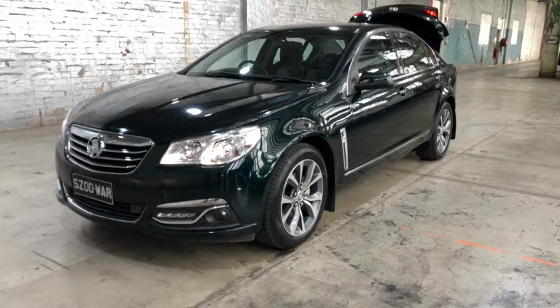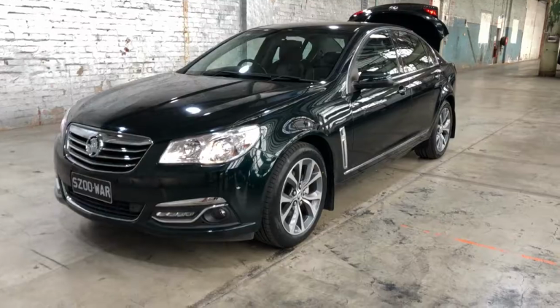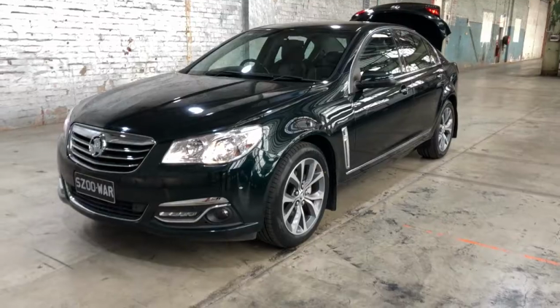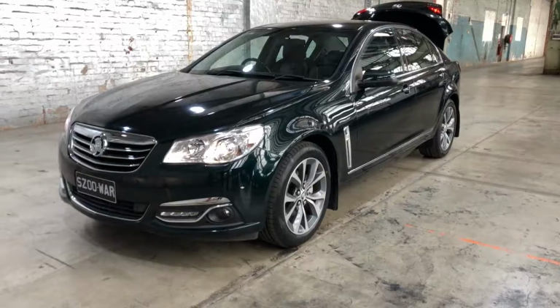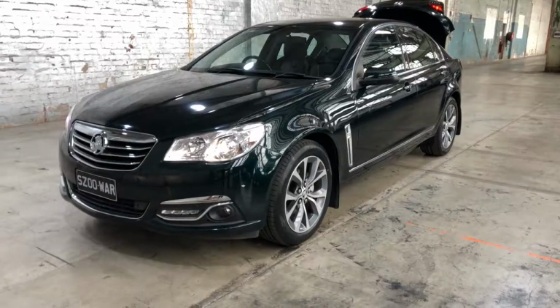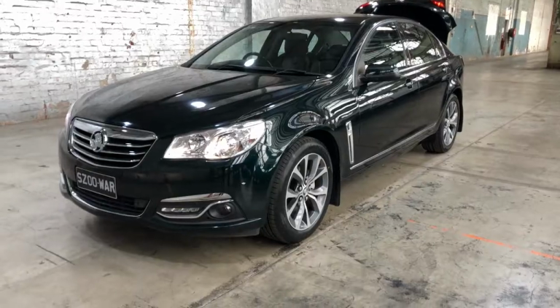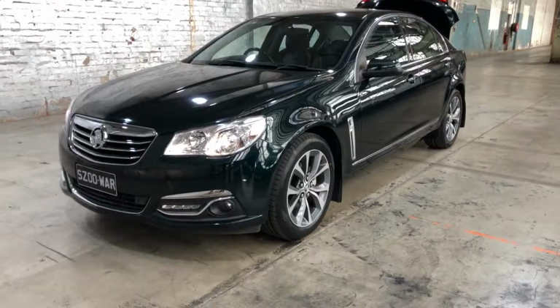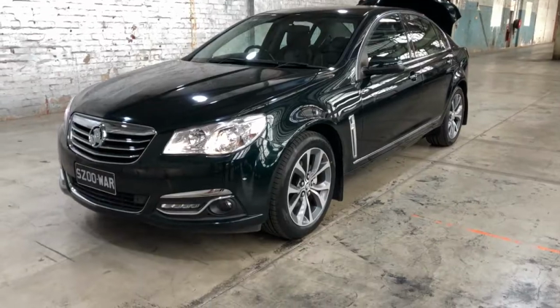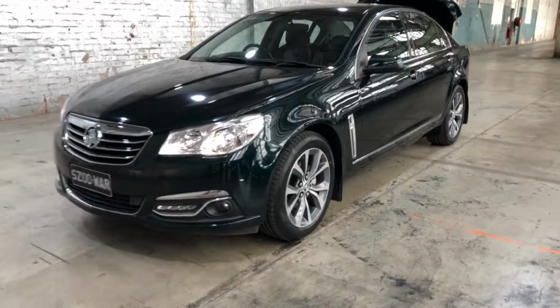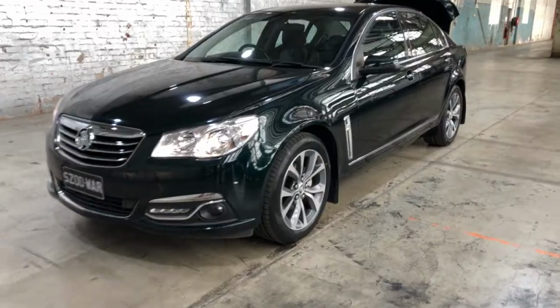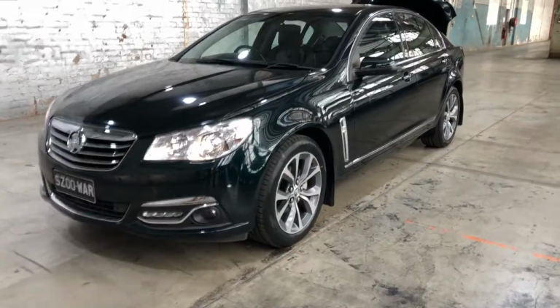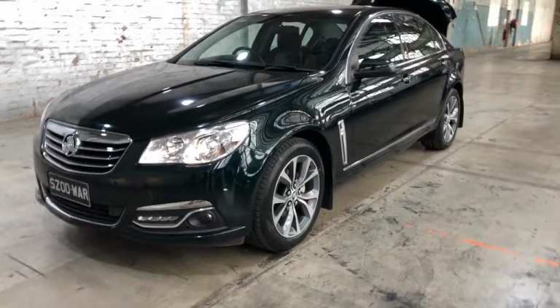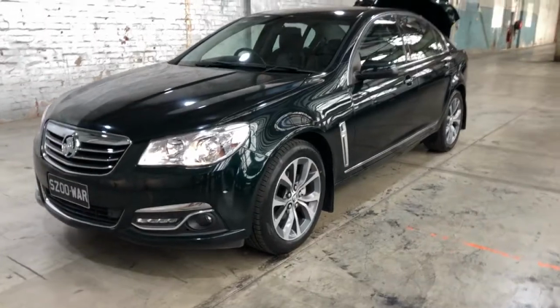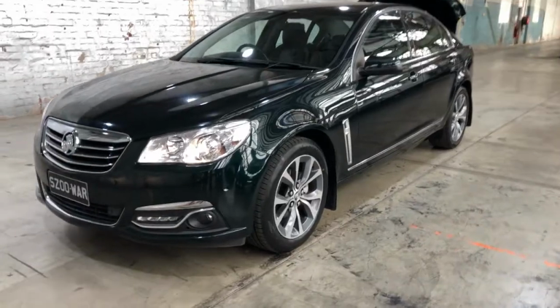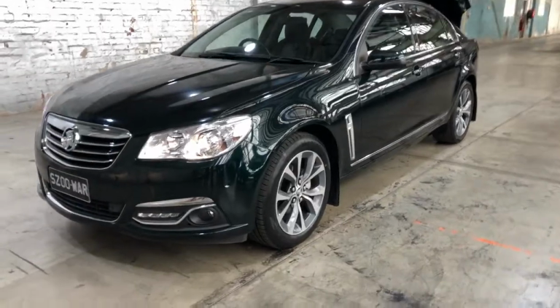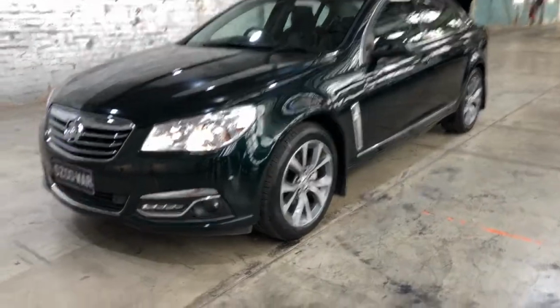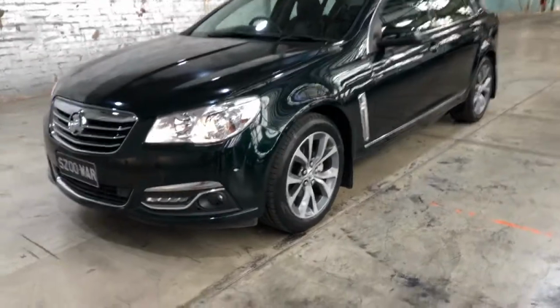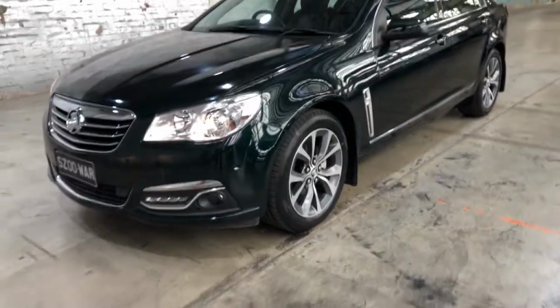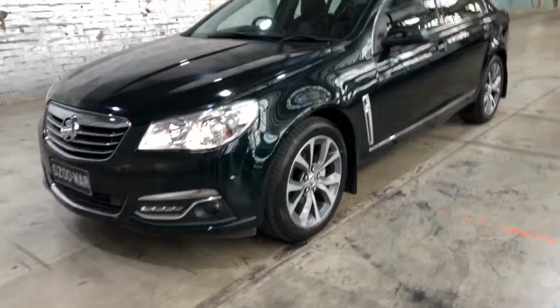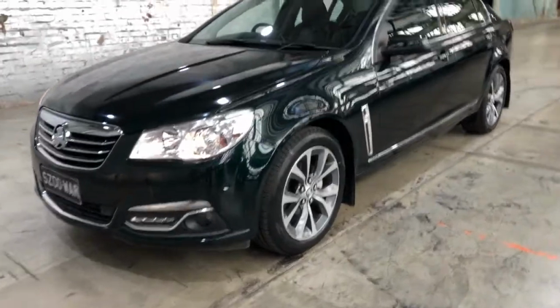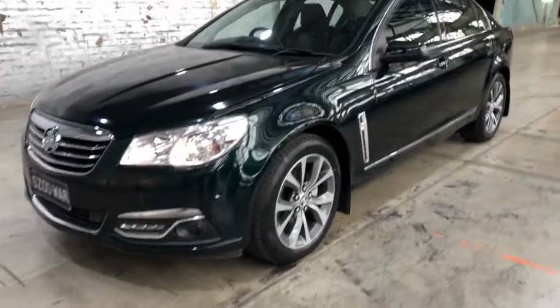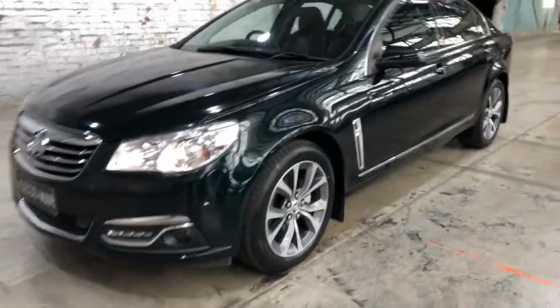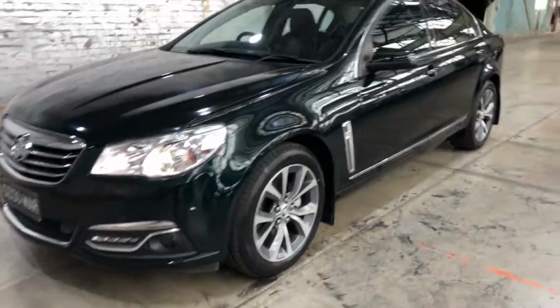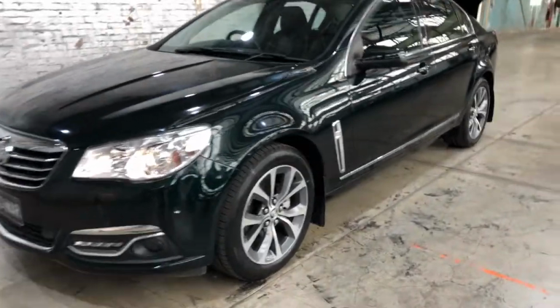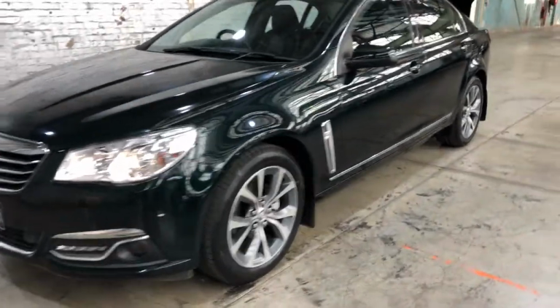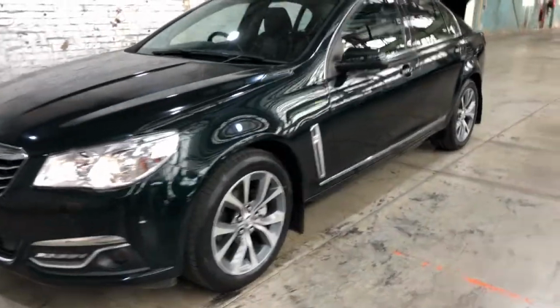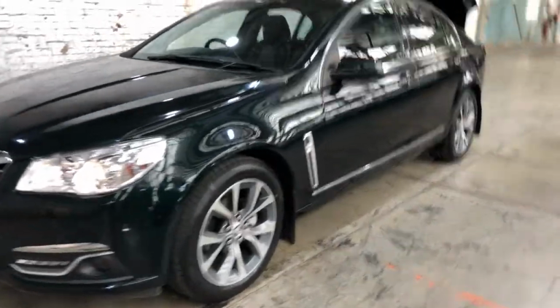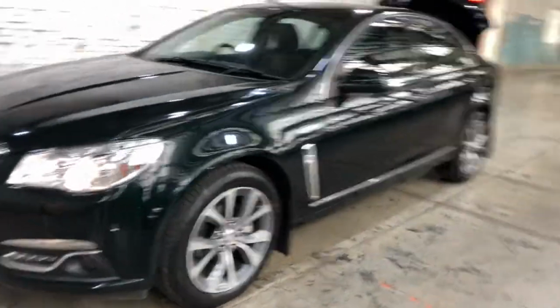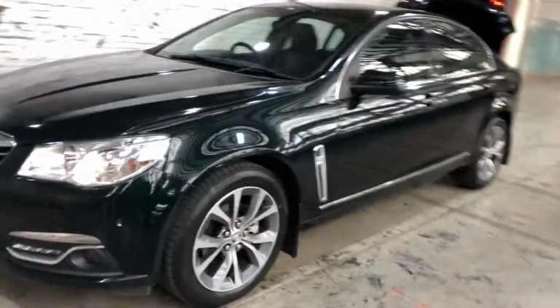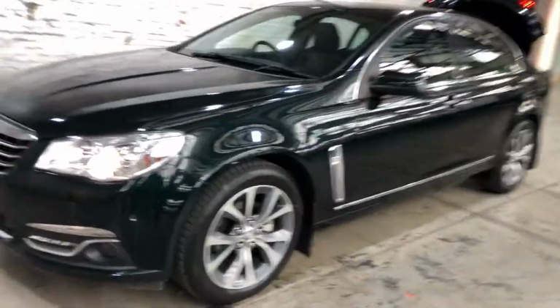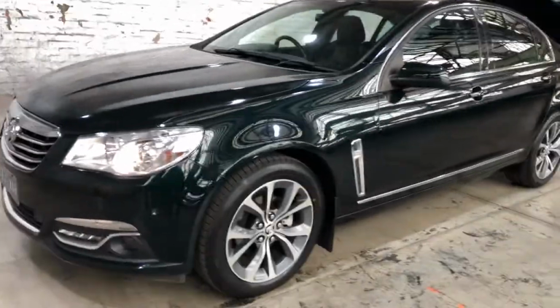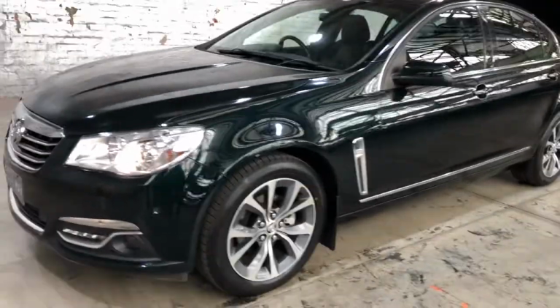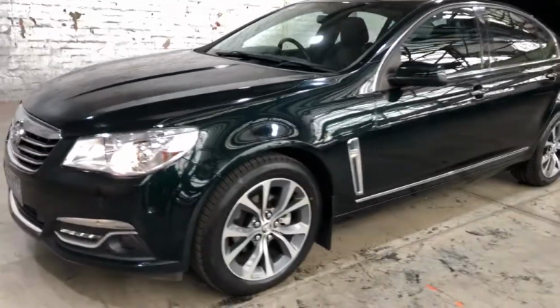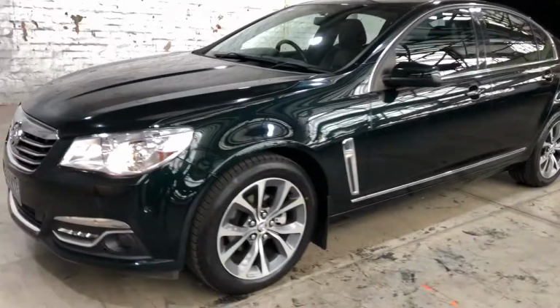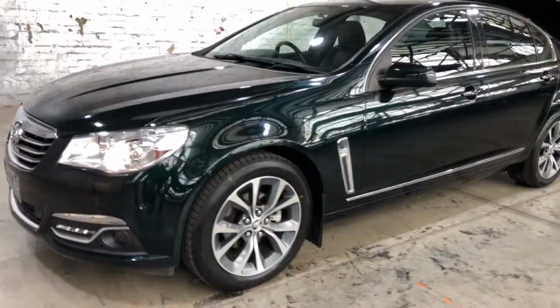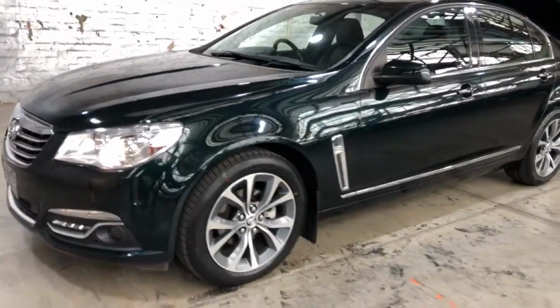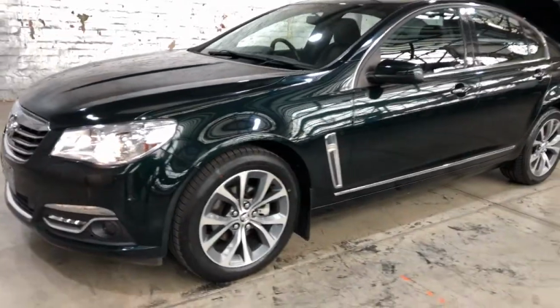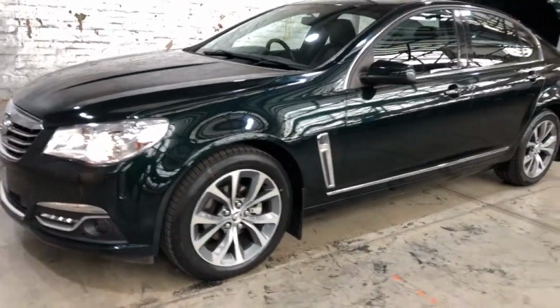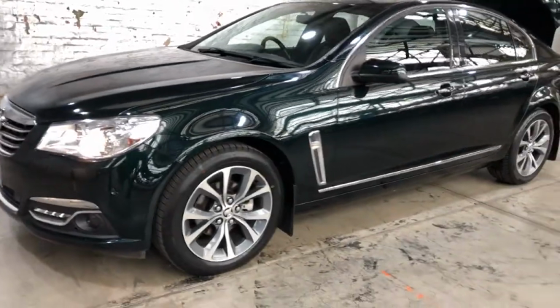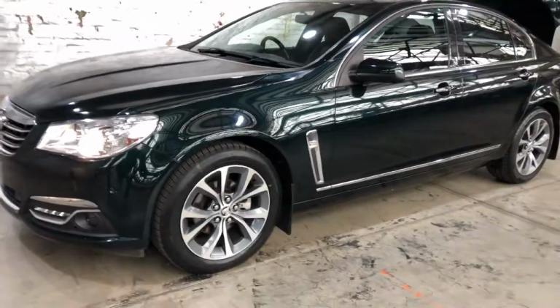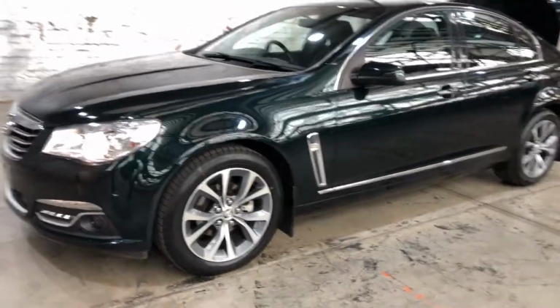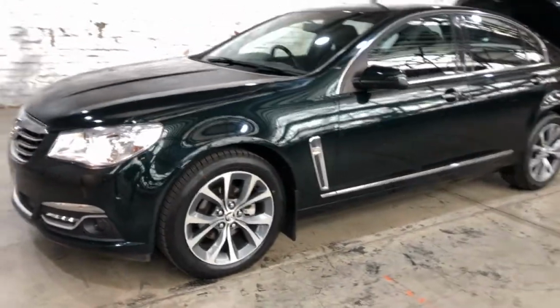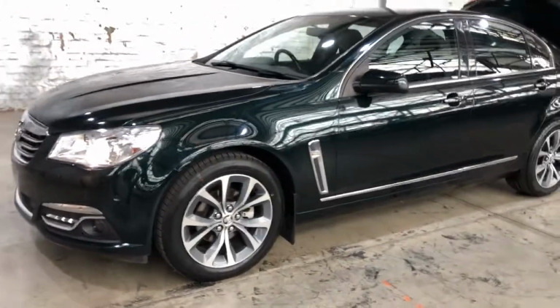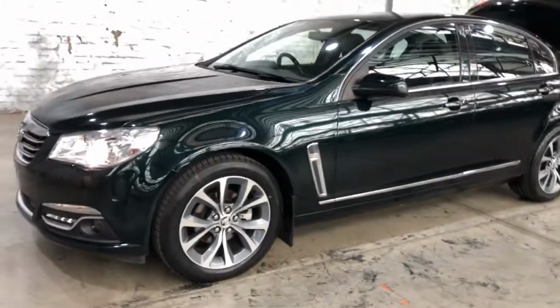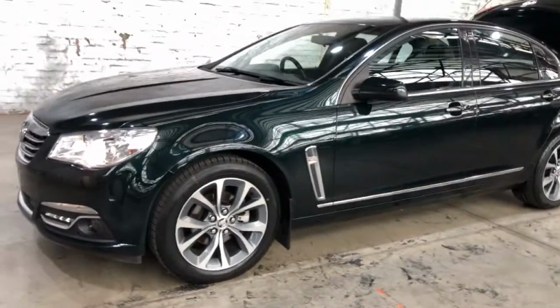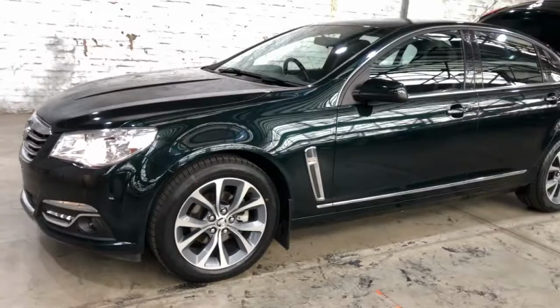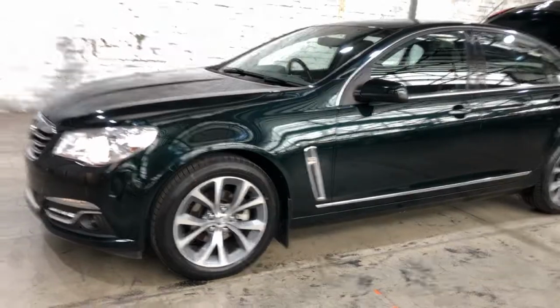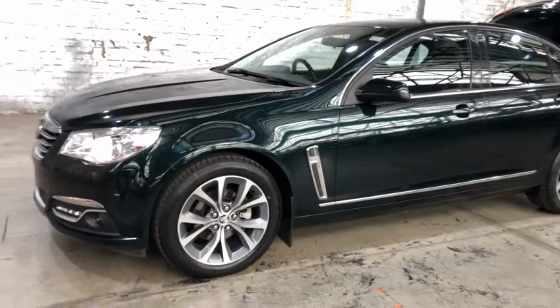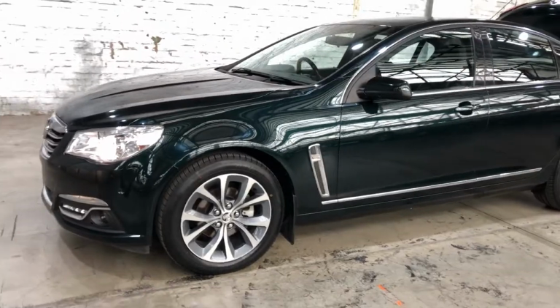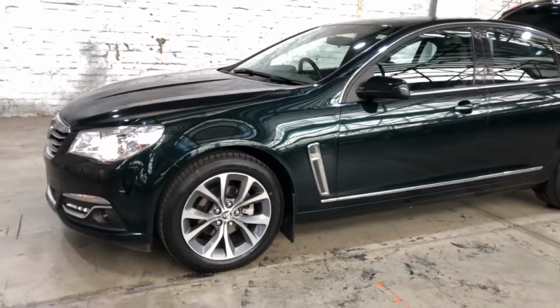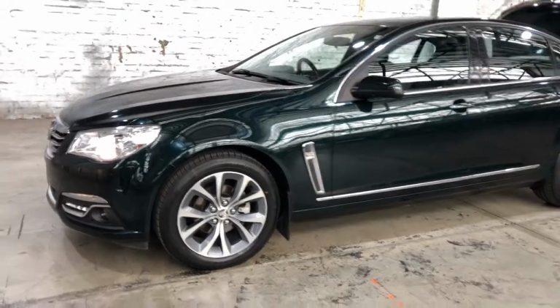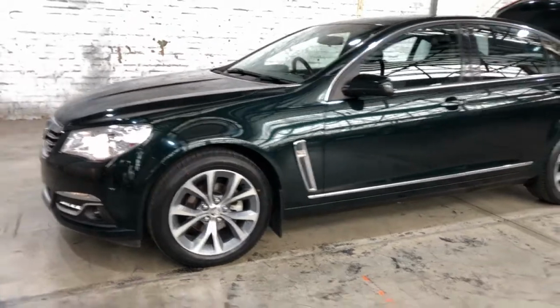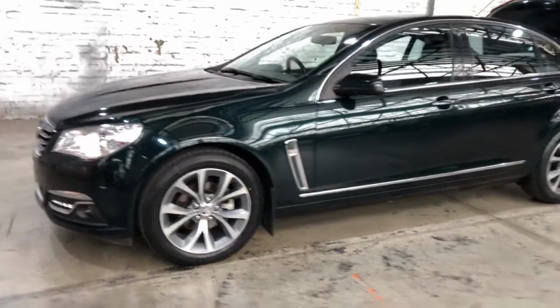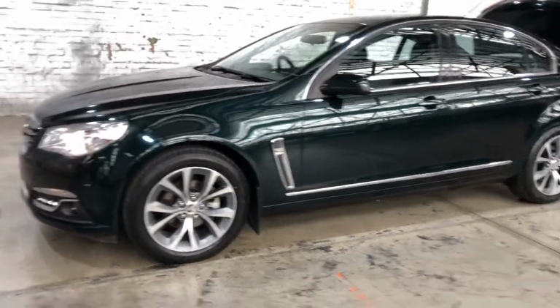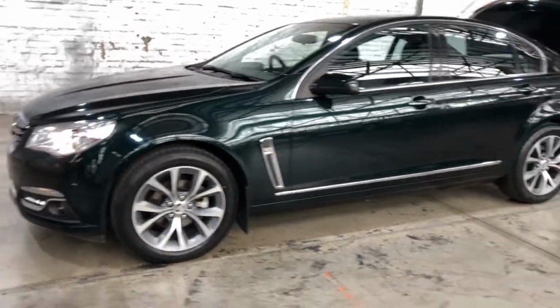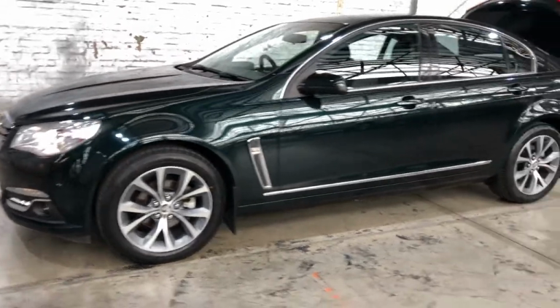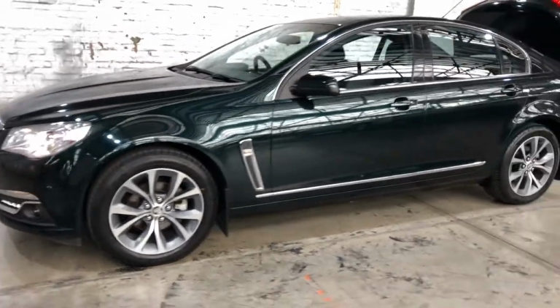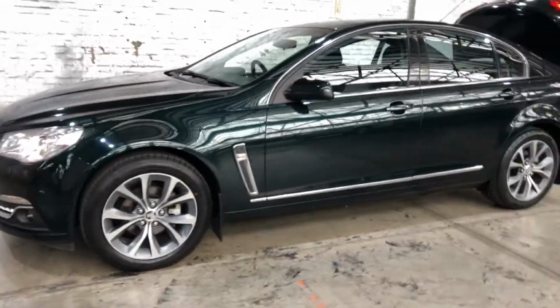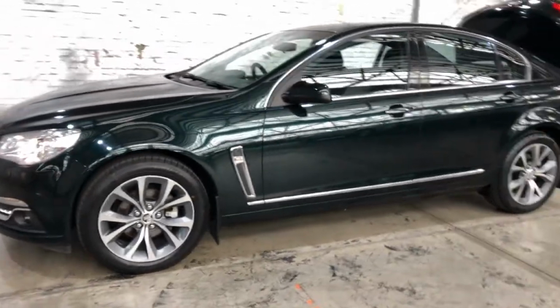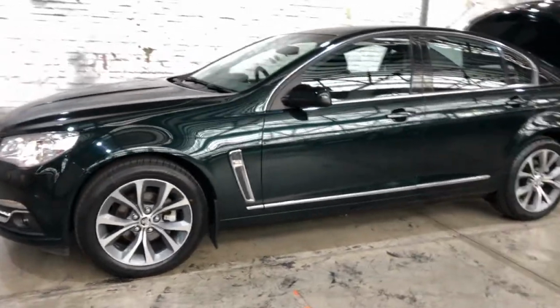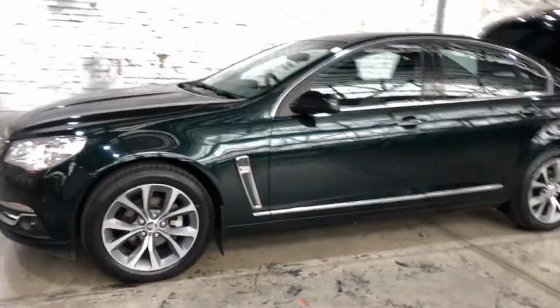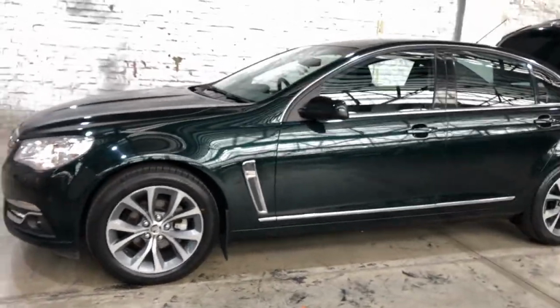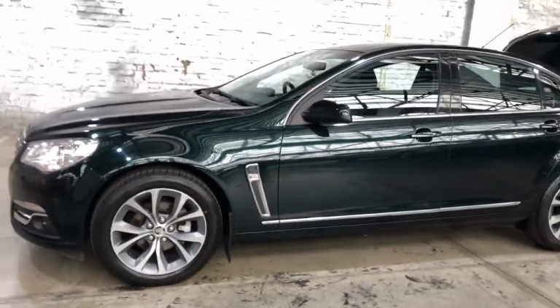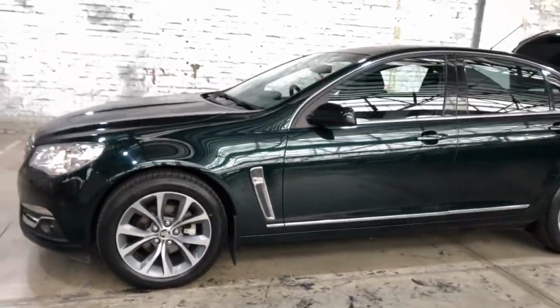Hi guys, welcome to Zupacars Warehouse and thanks for your inquiry. Here we have our 2013 Holden Calais.